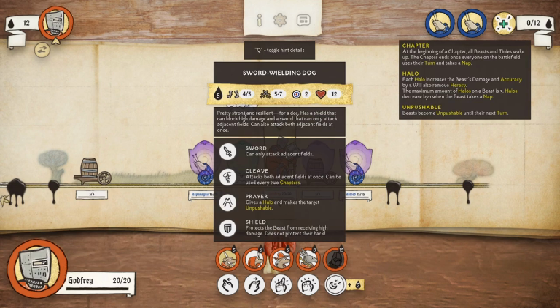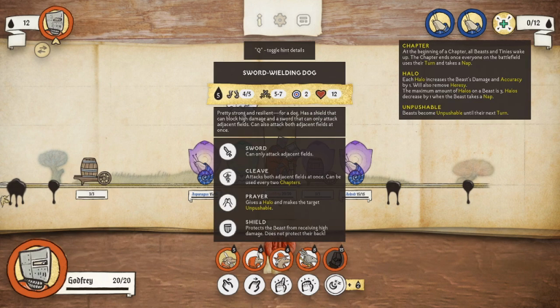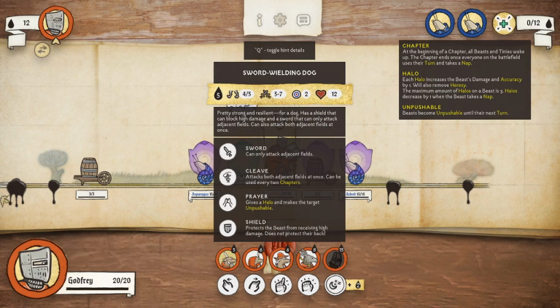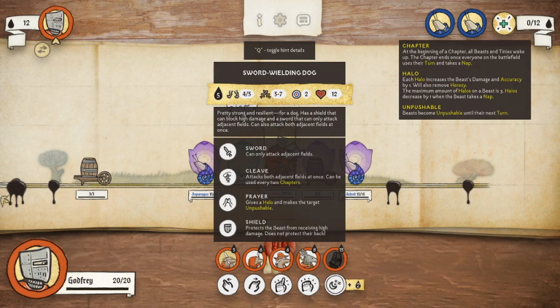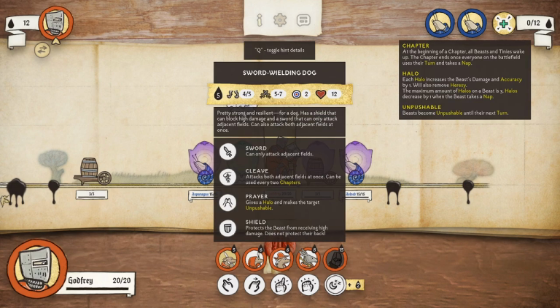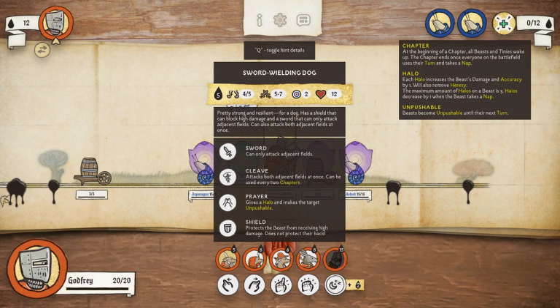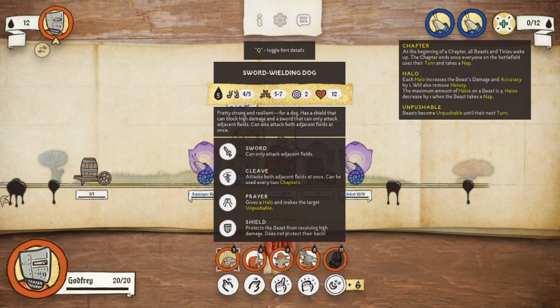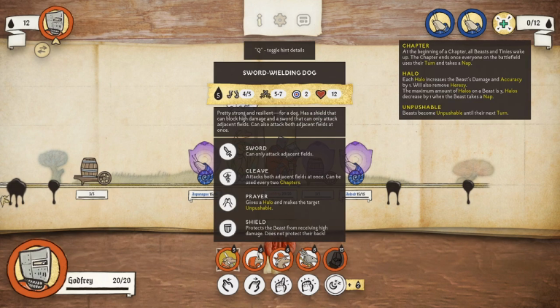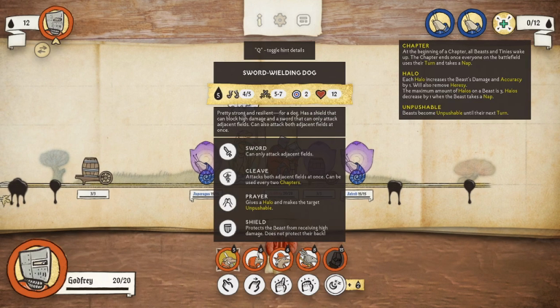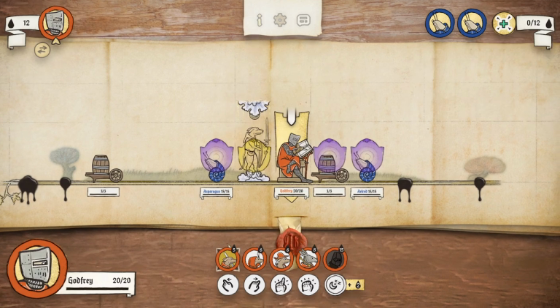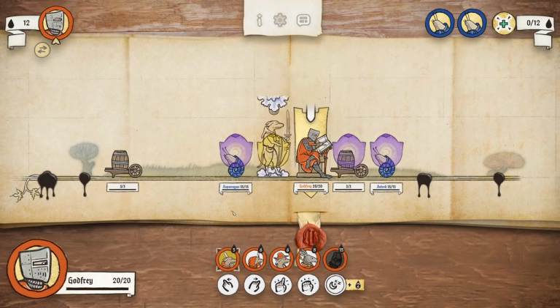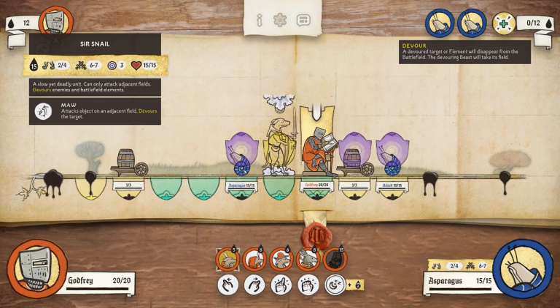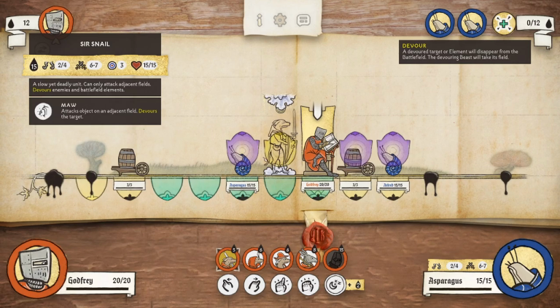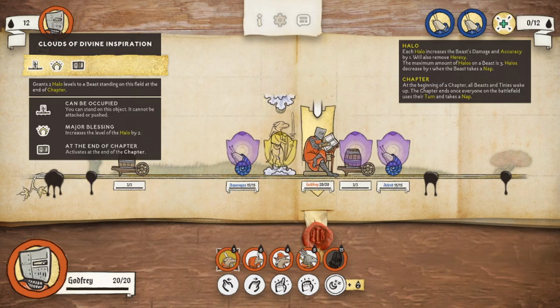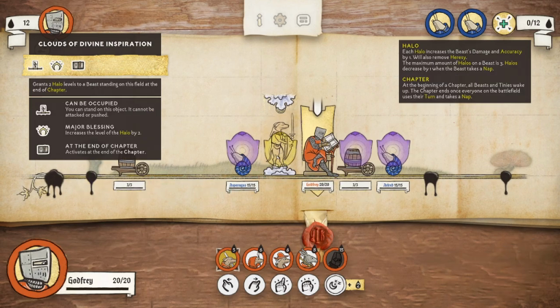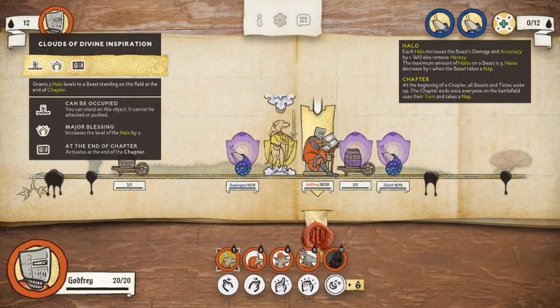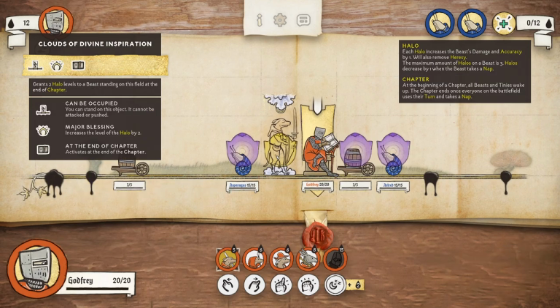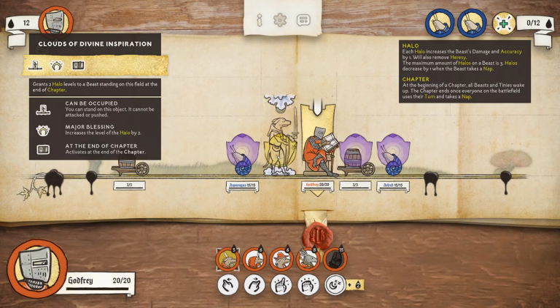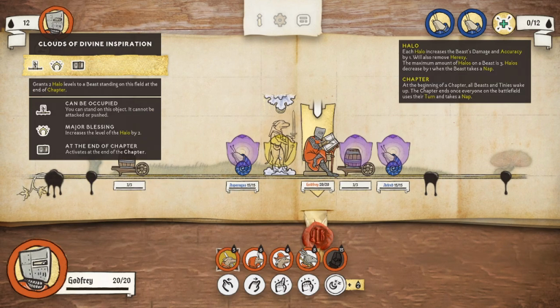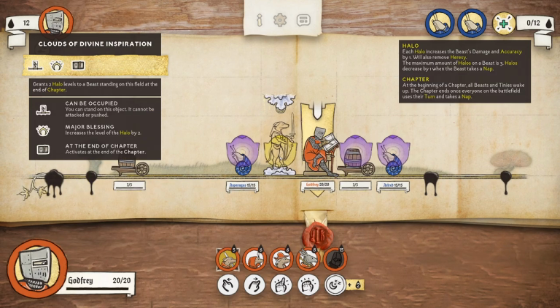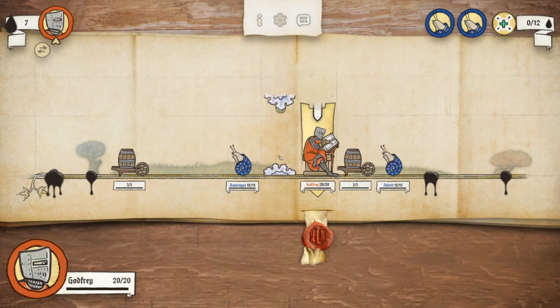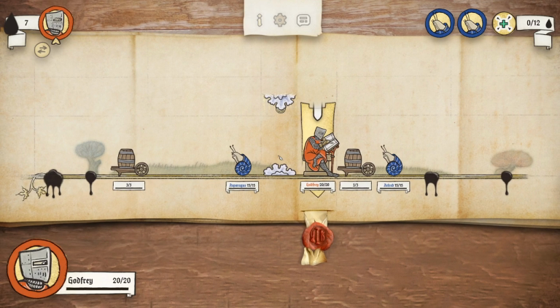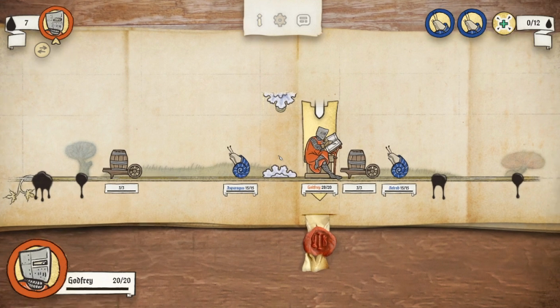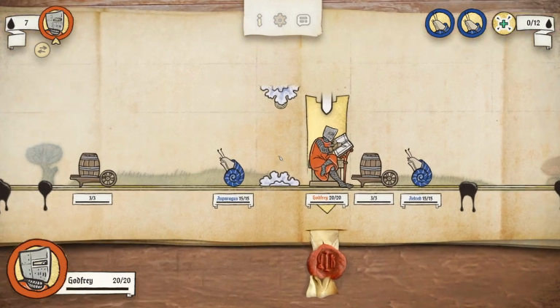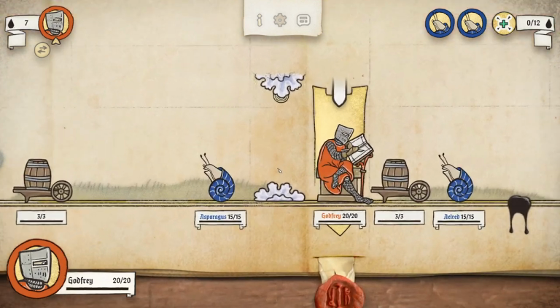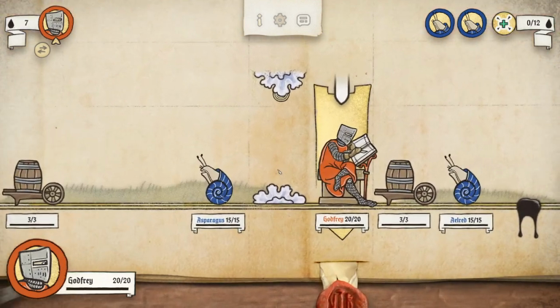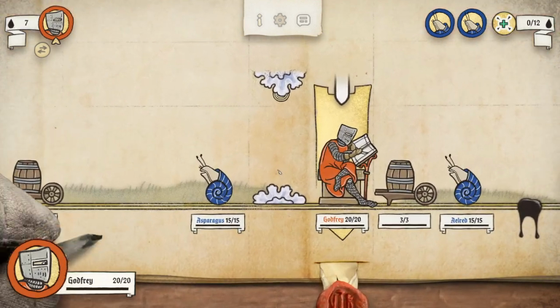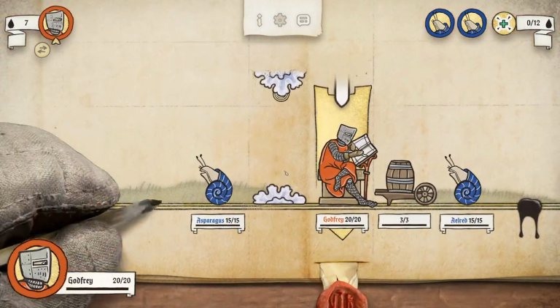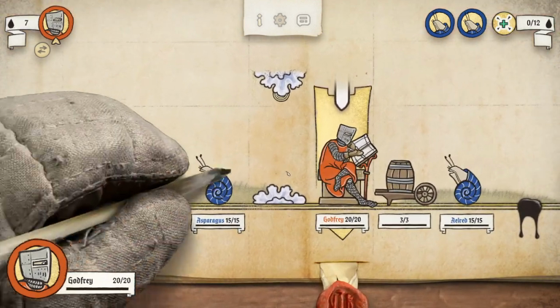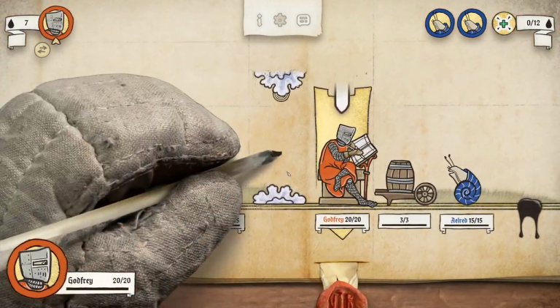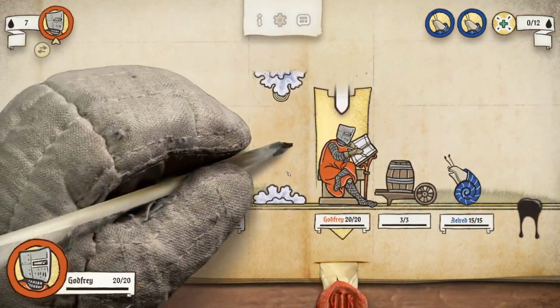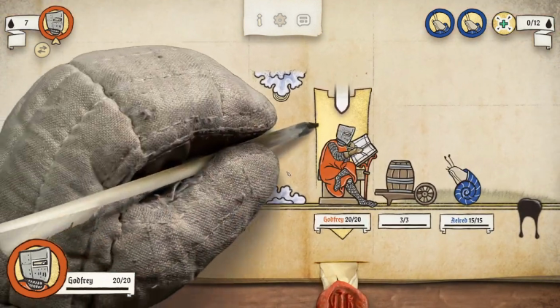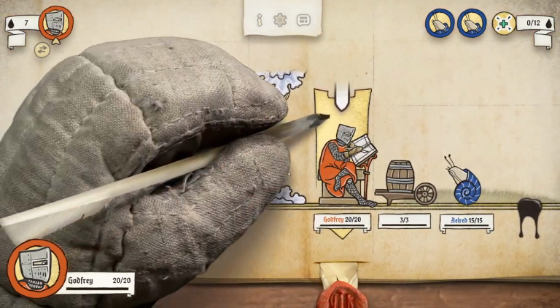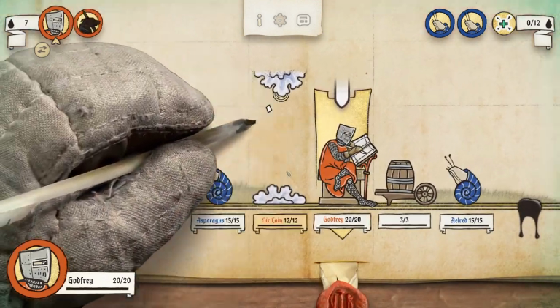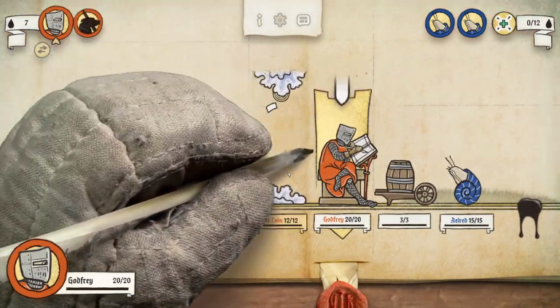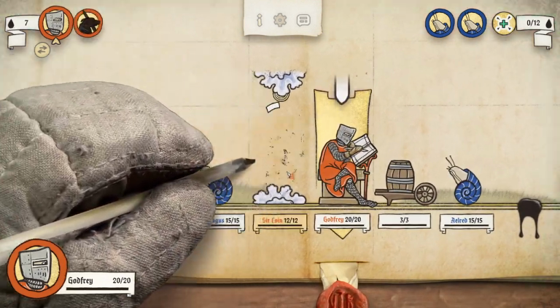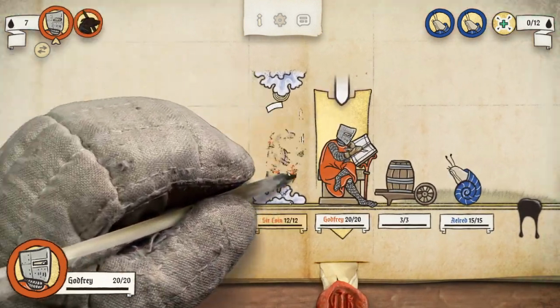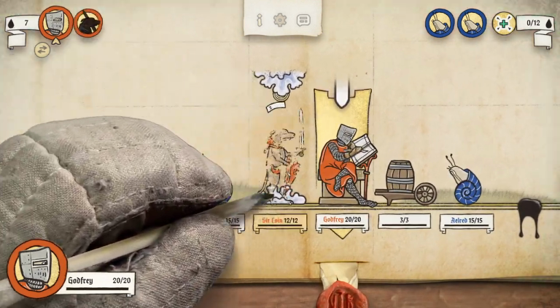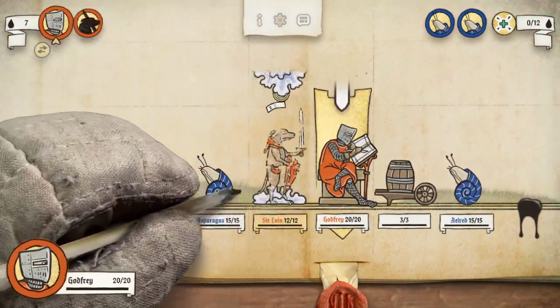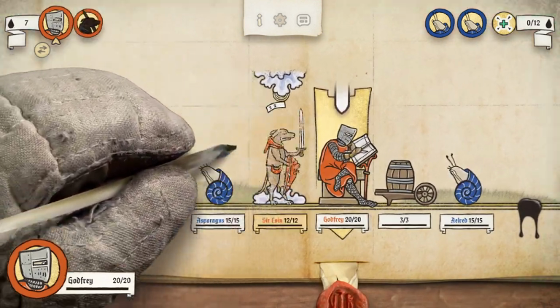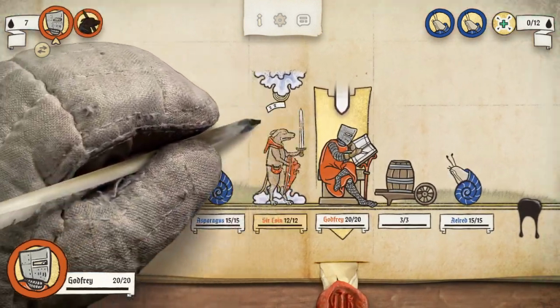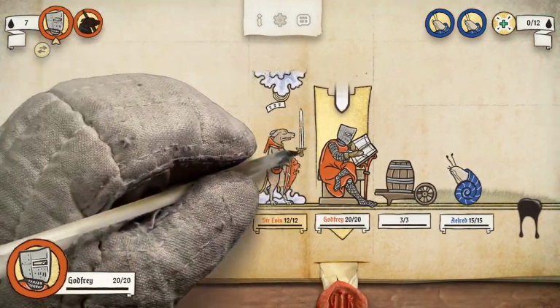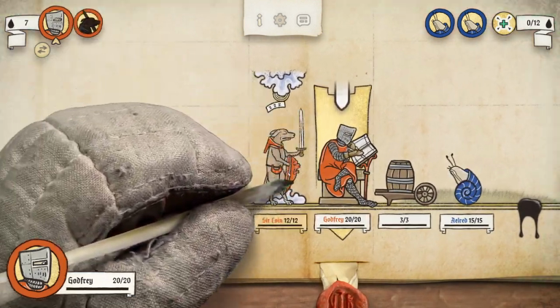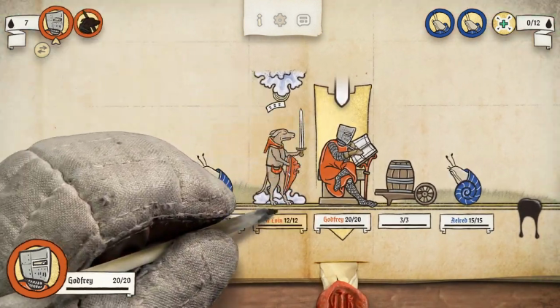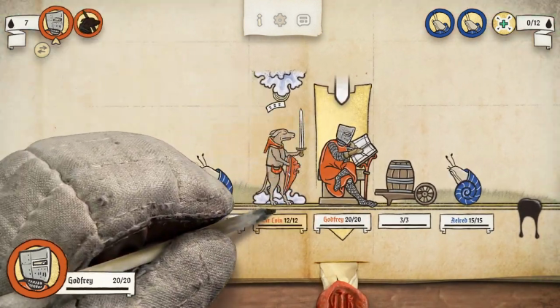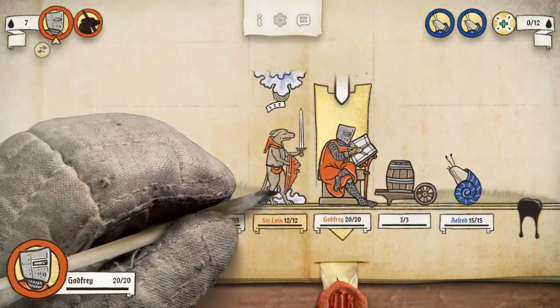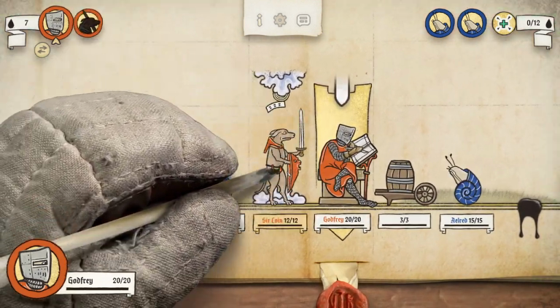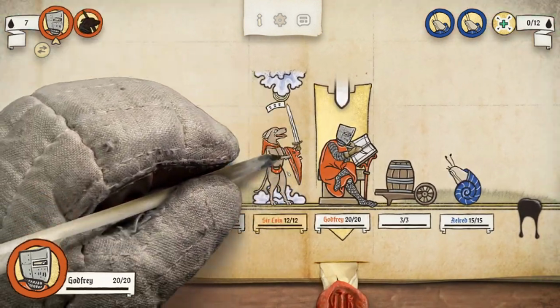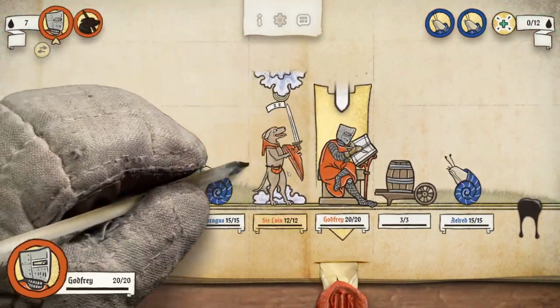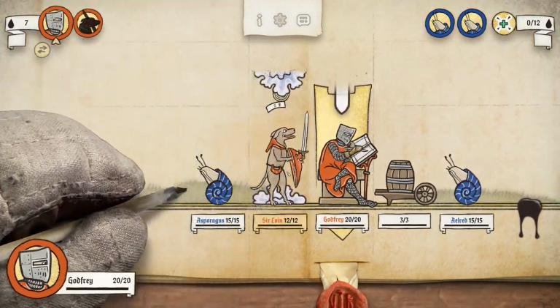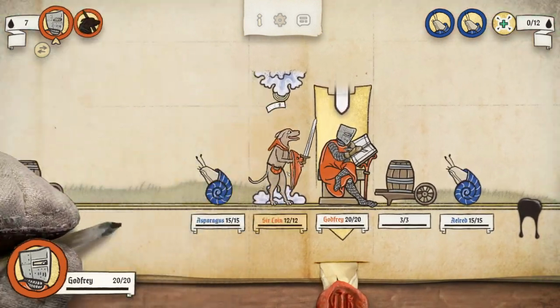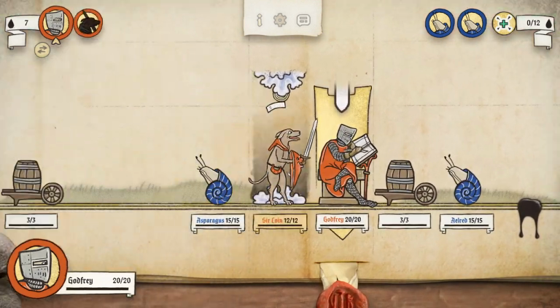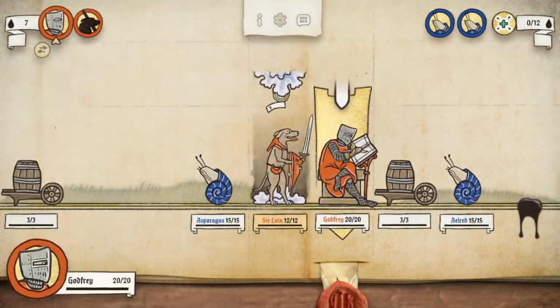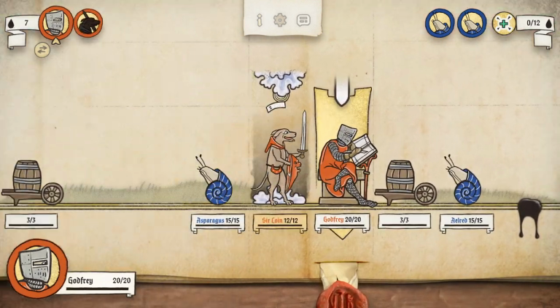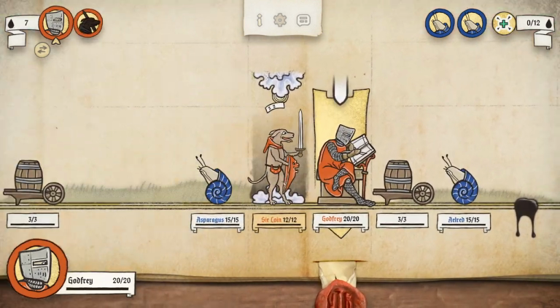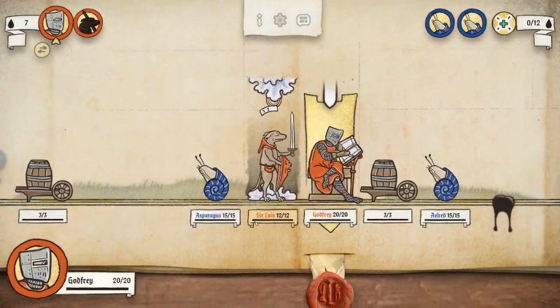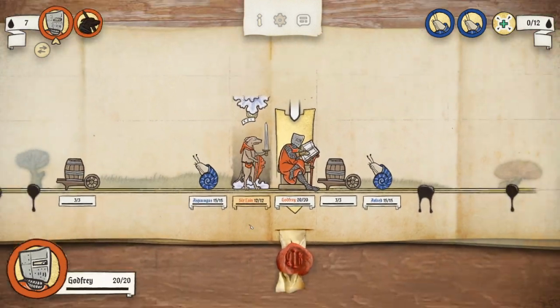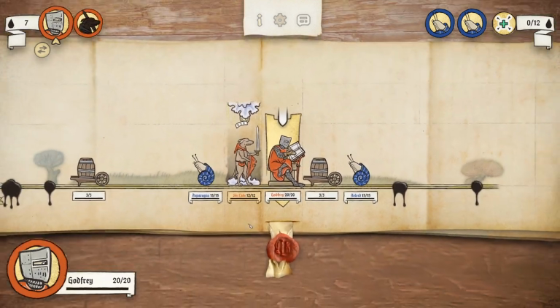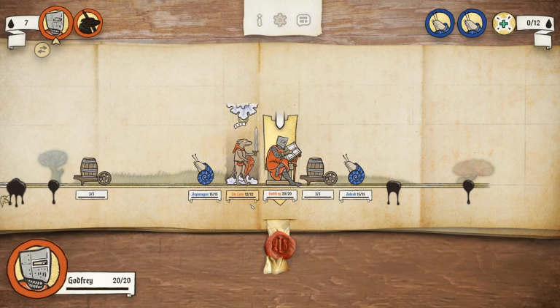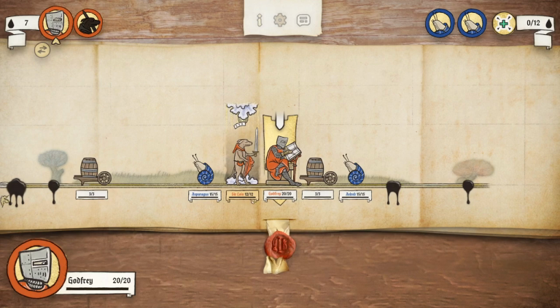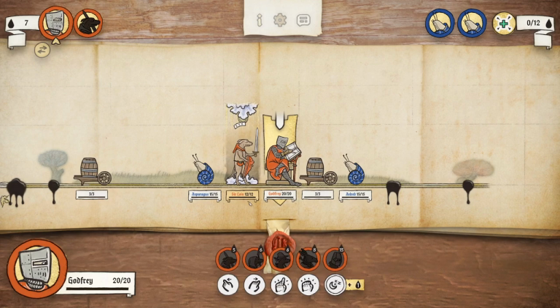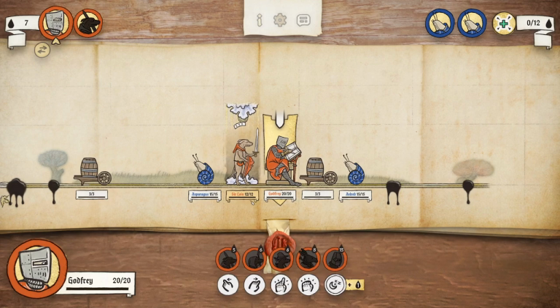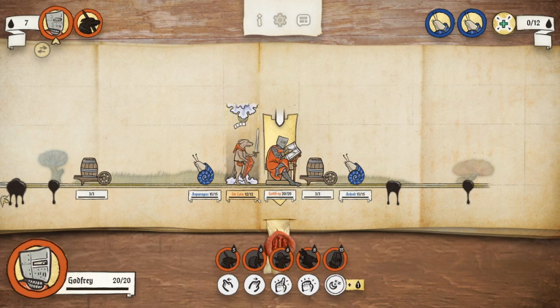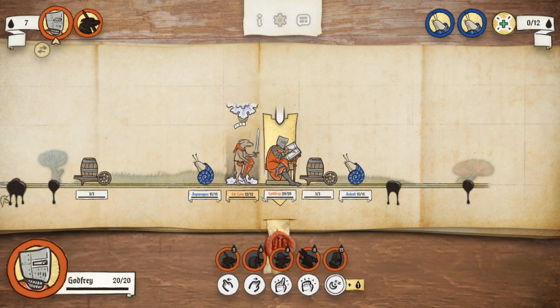The cheapest unit we're going to drop right here — dog with a sword — Sirloin.